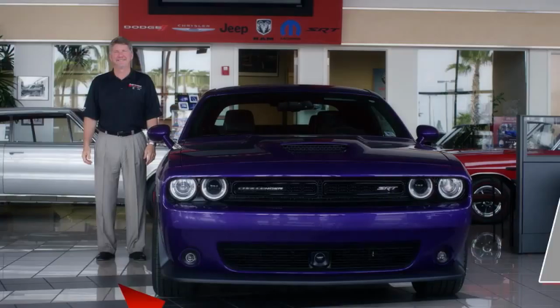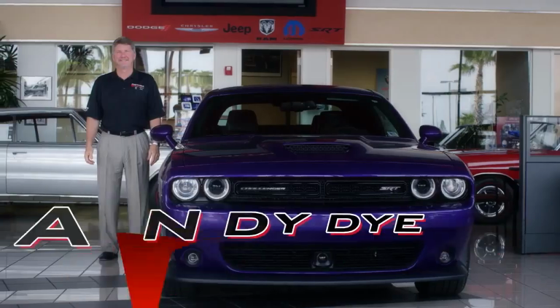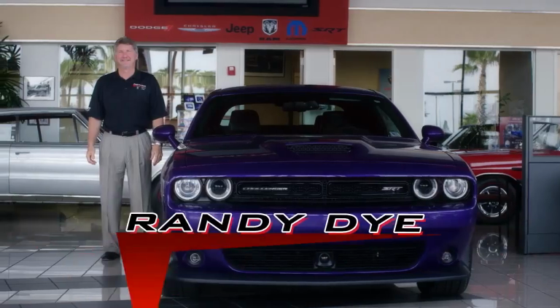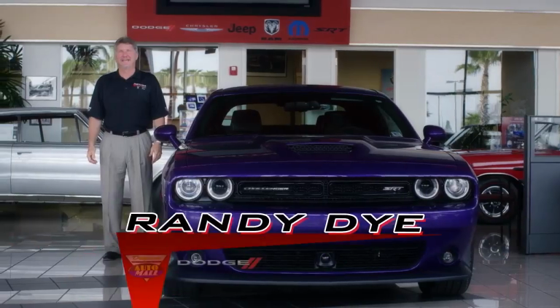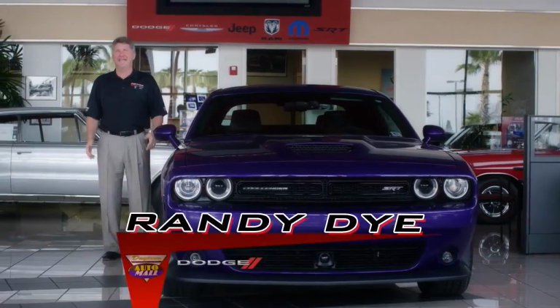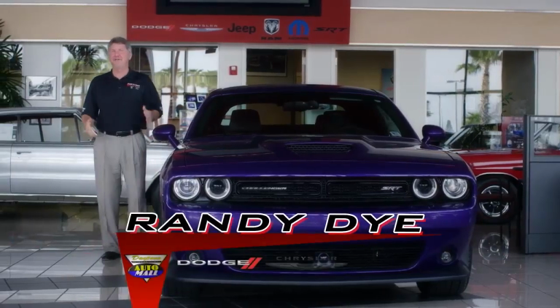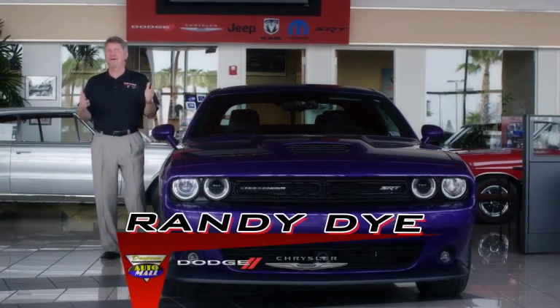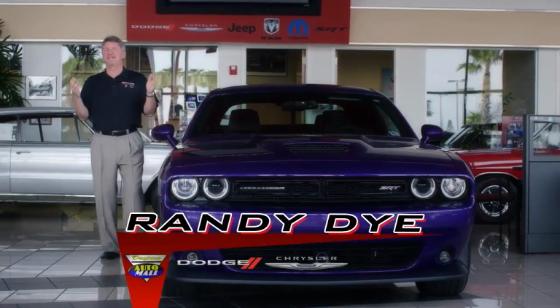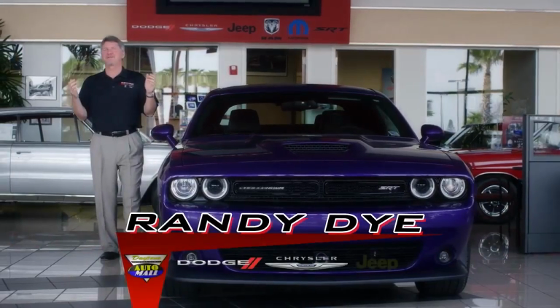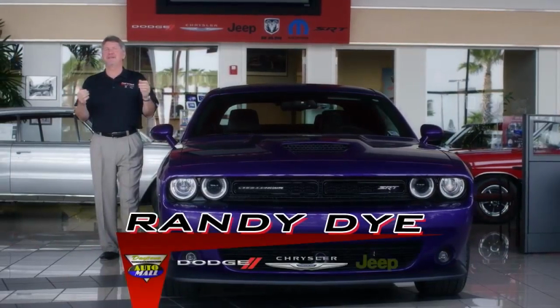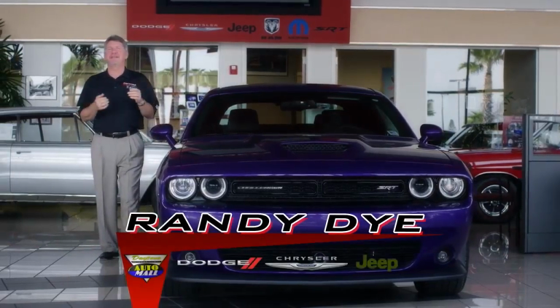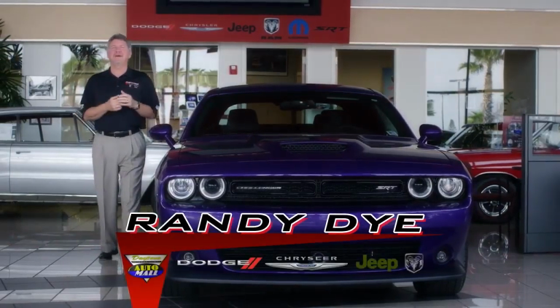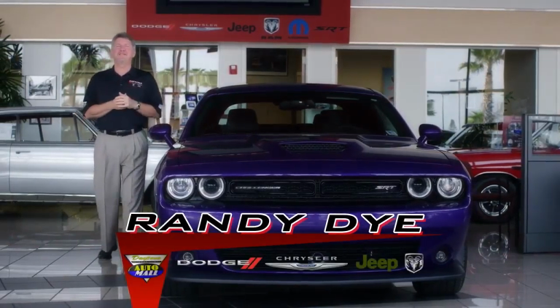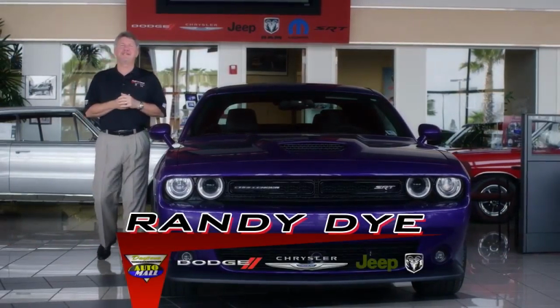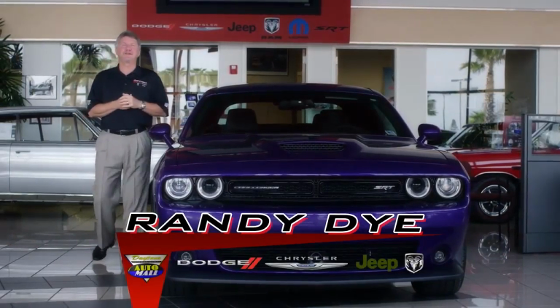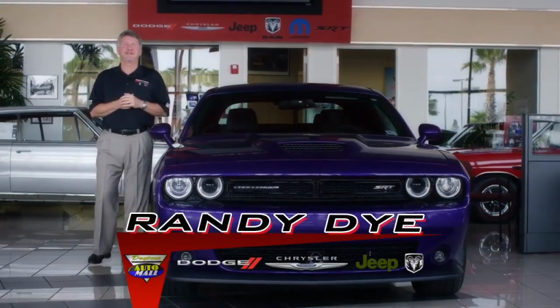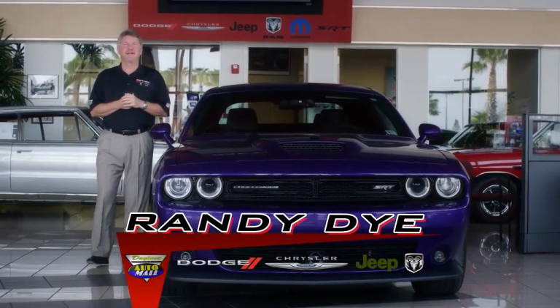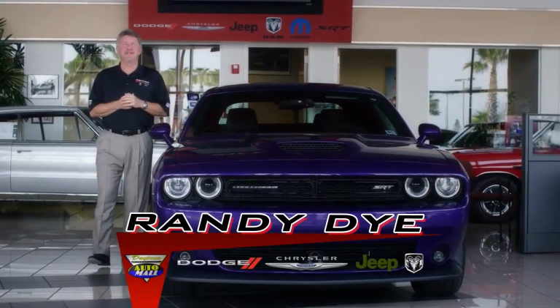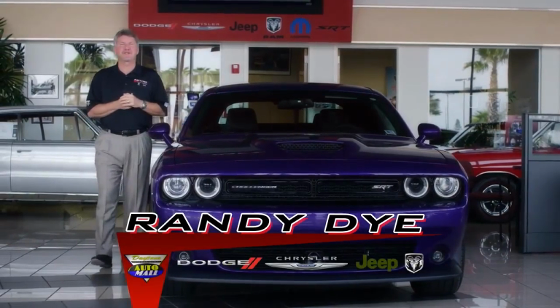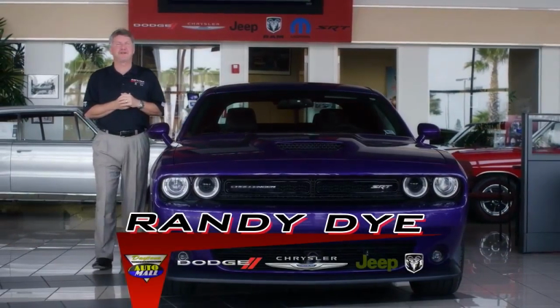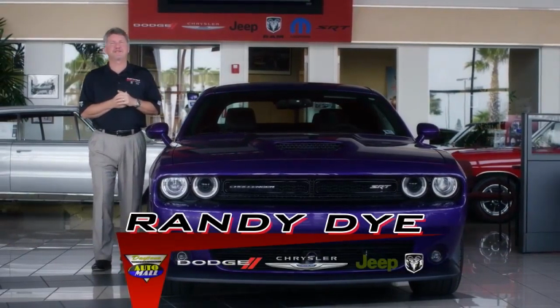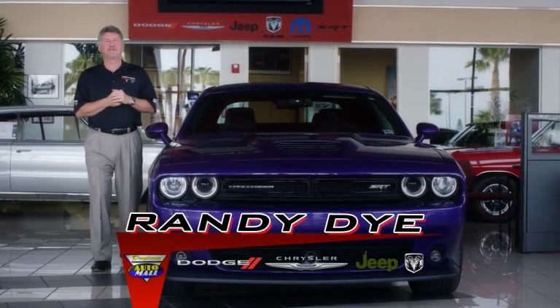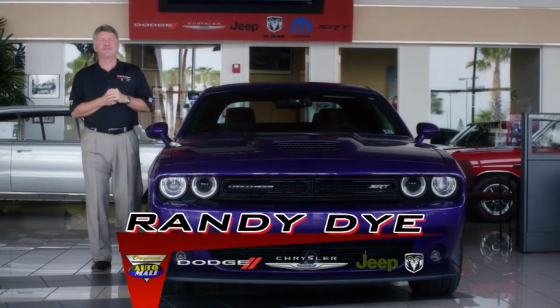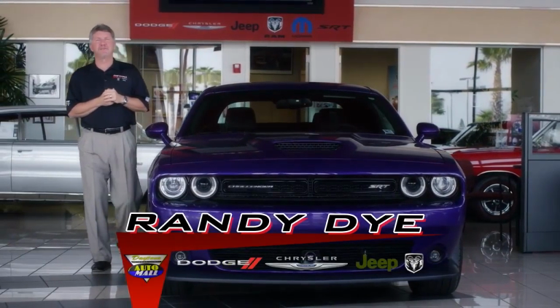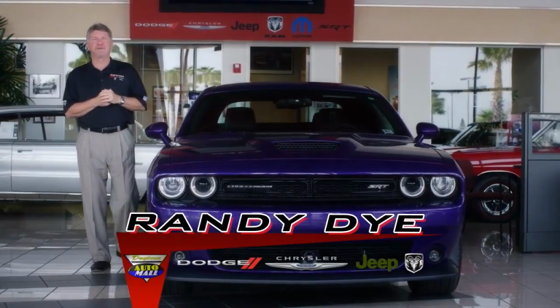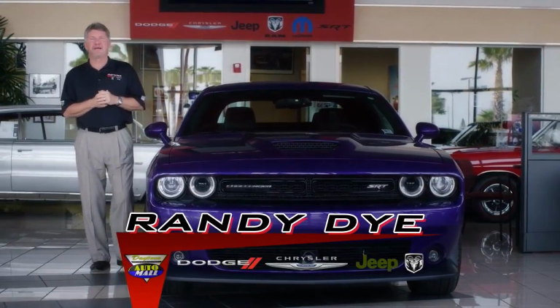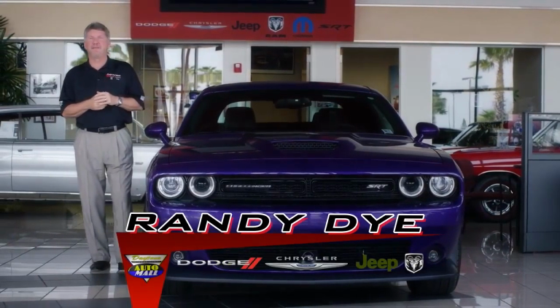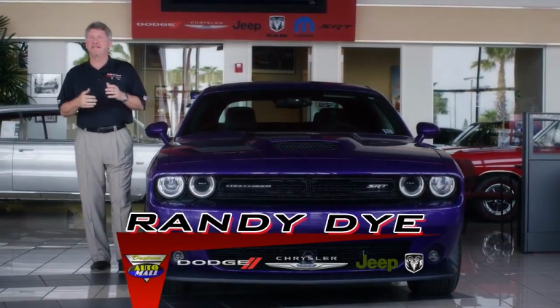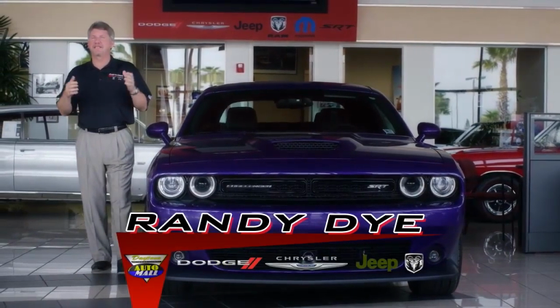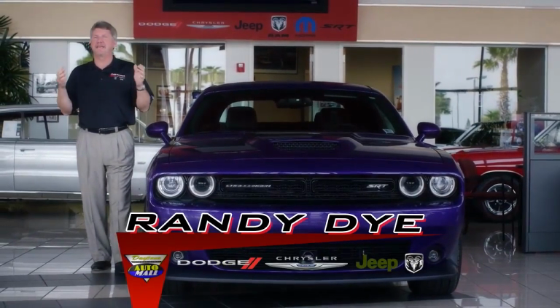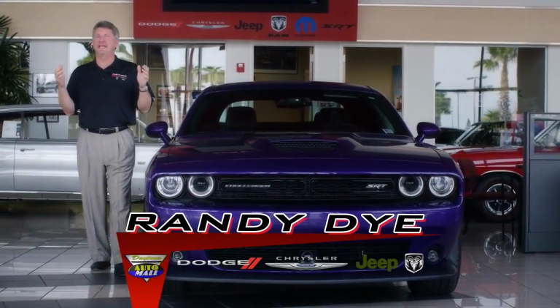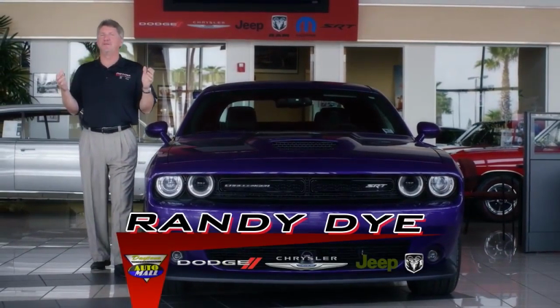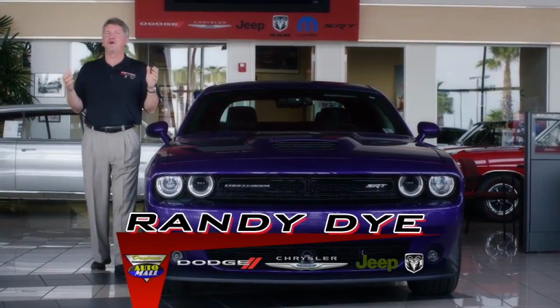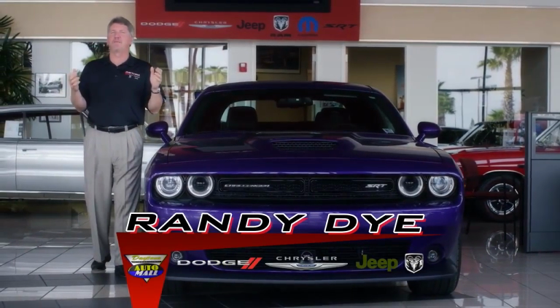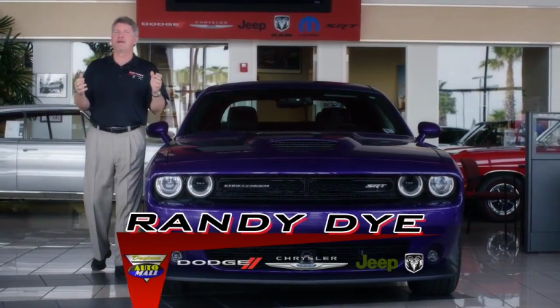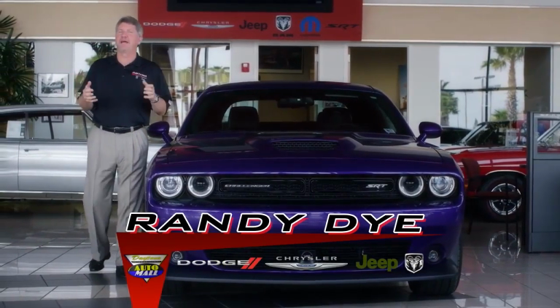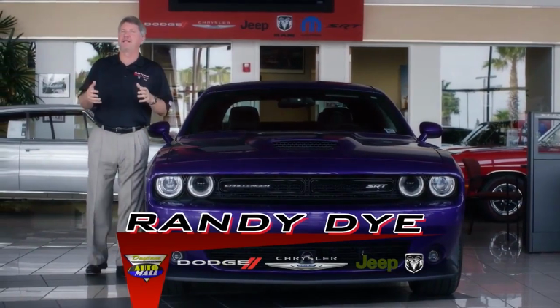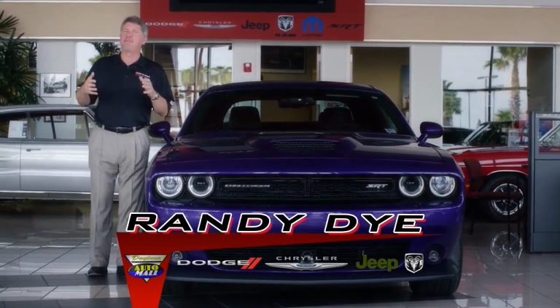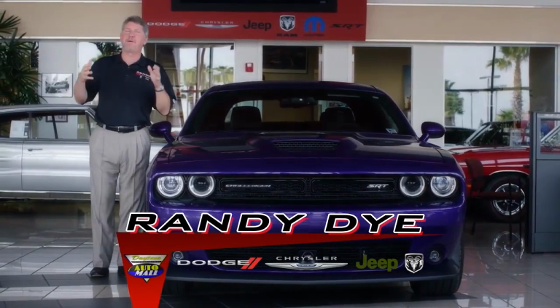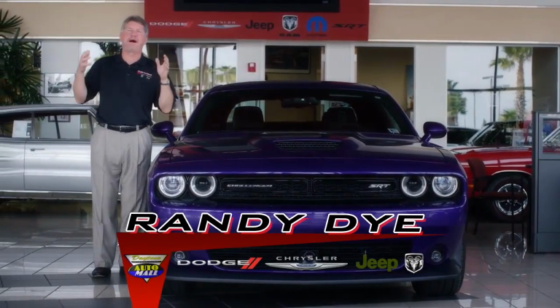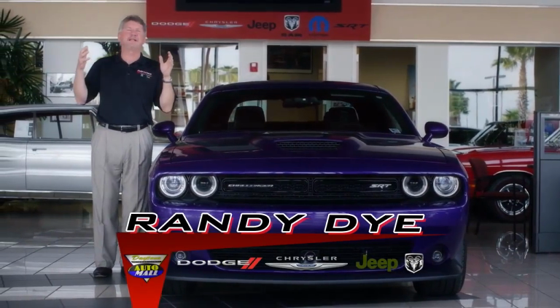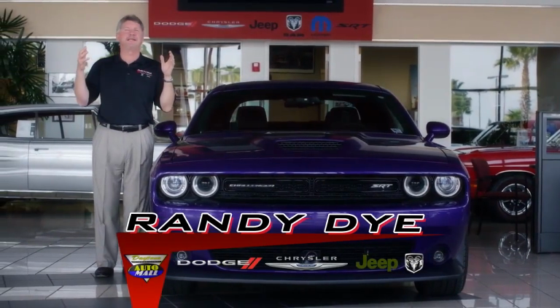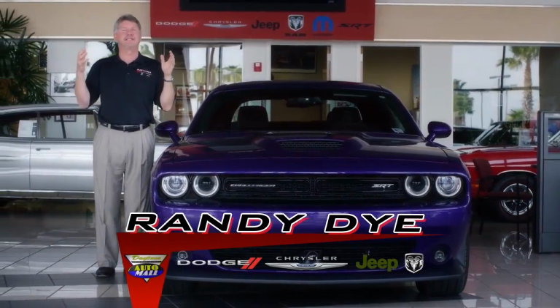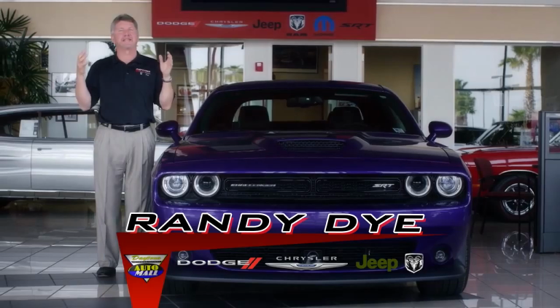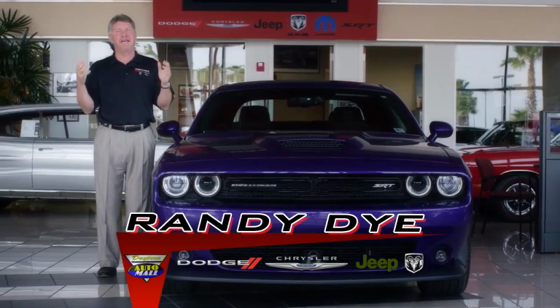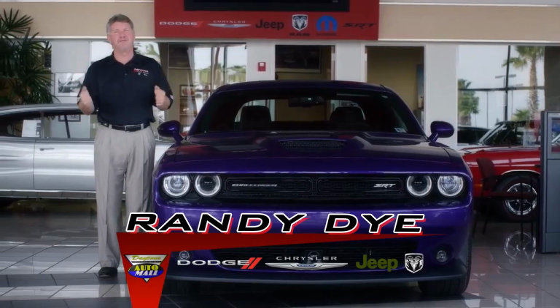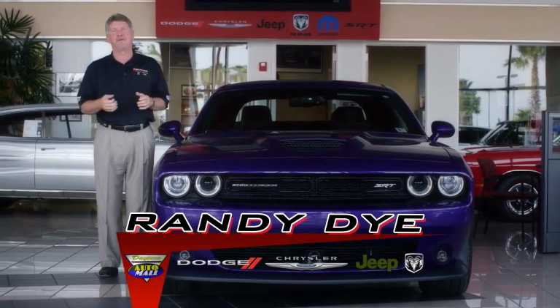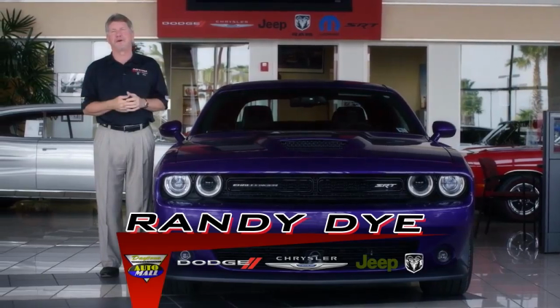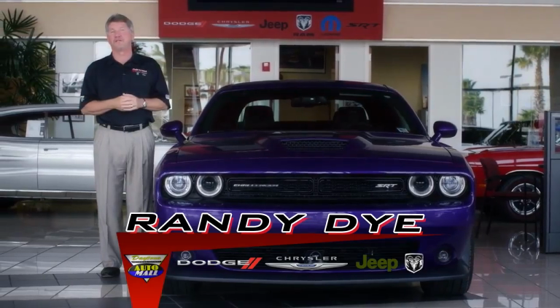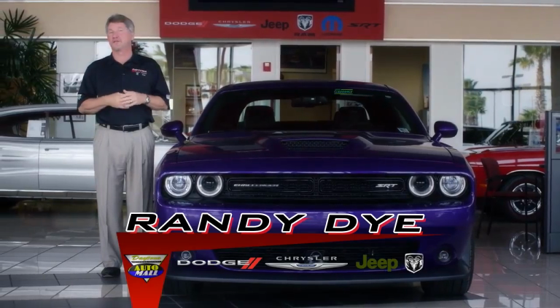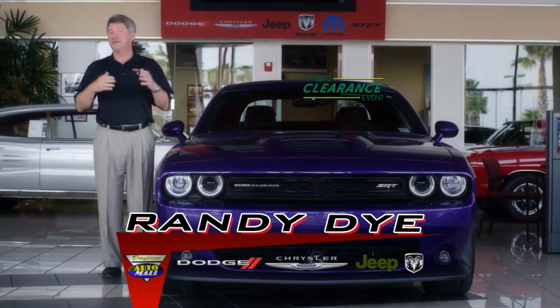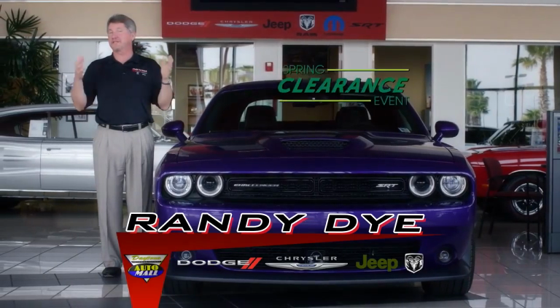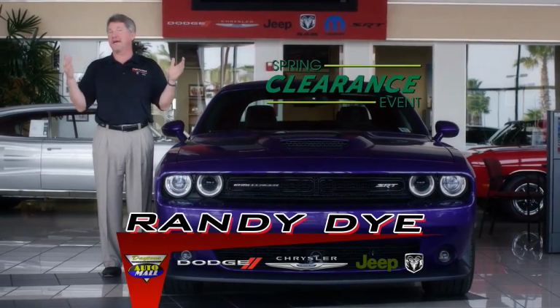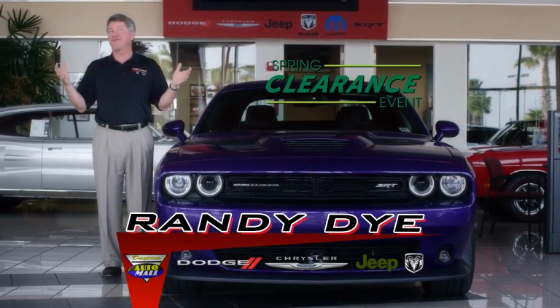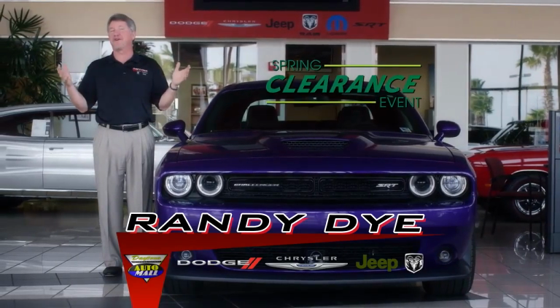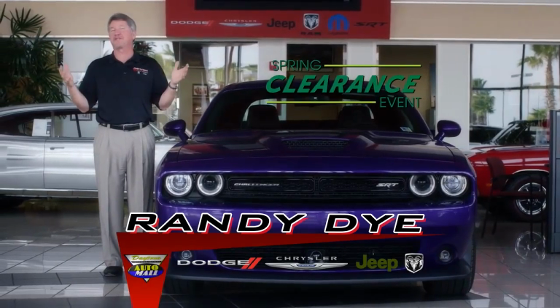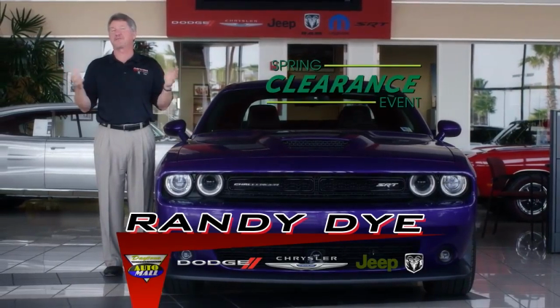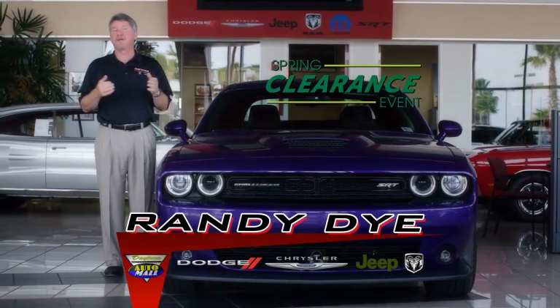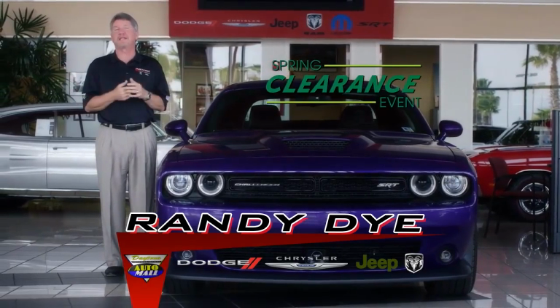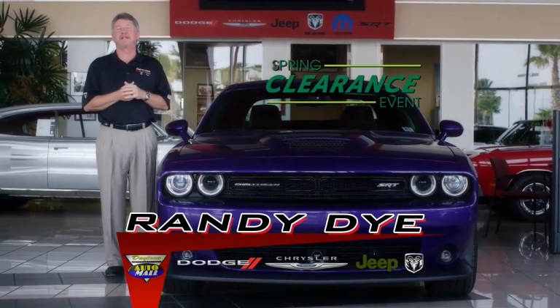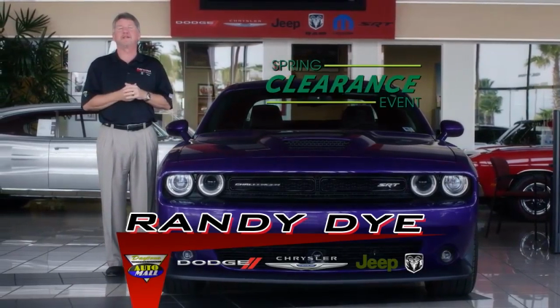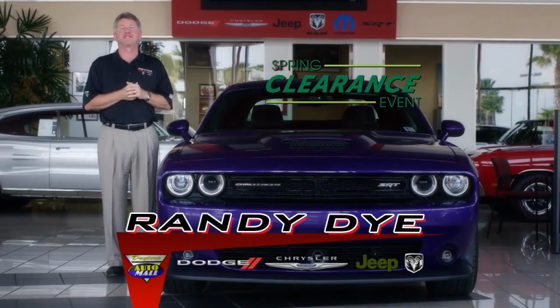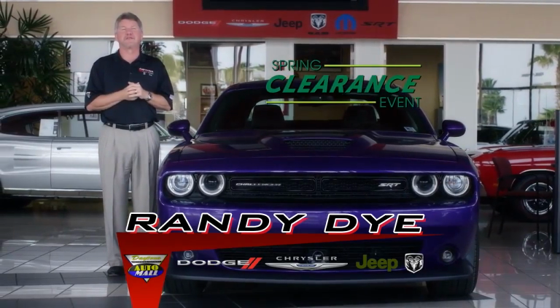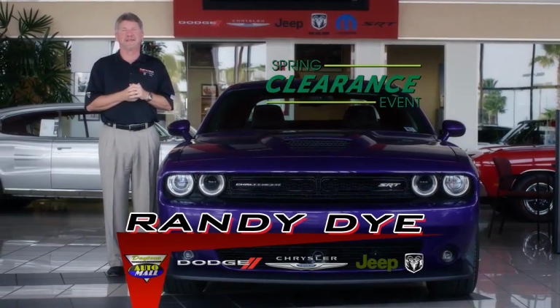Hey everybody, it's Randy Dye with Daytona Dodge Chrysler Jeep and Ram. It's getting warmer and the pollen is everywhere, so it's time for our spring clearance event.